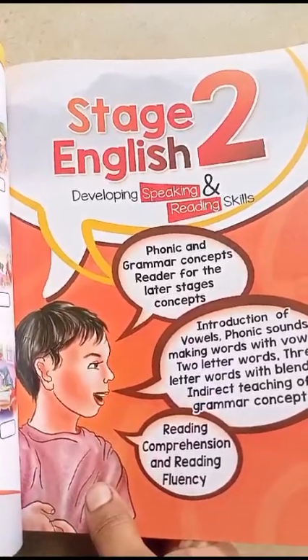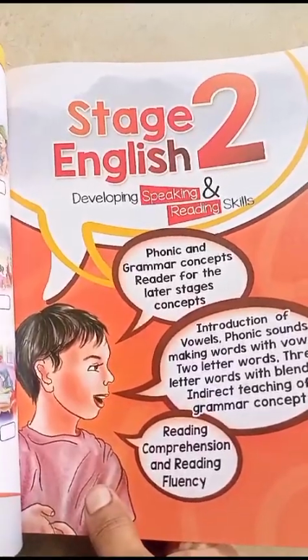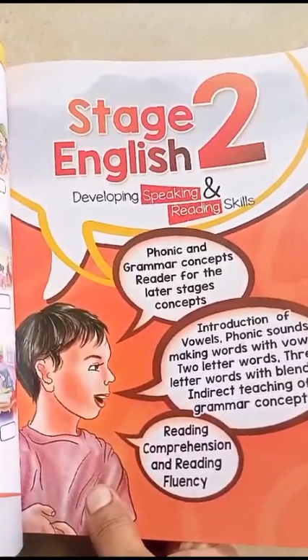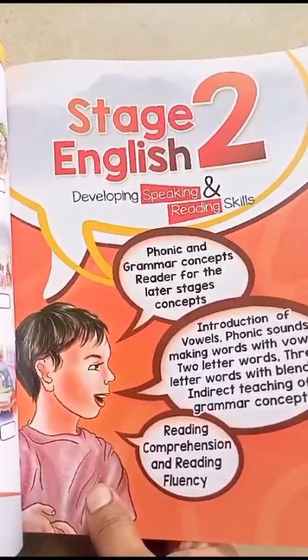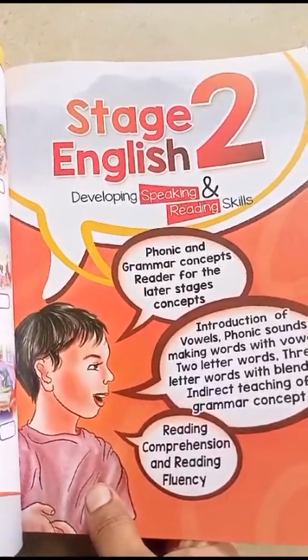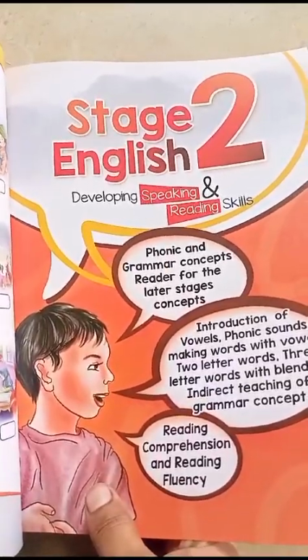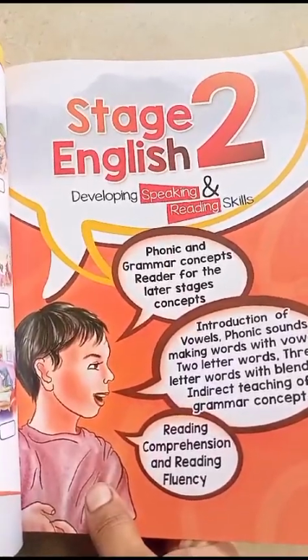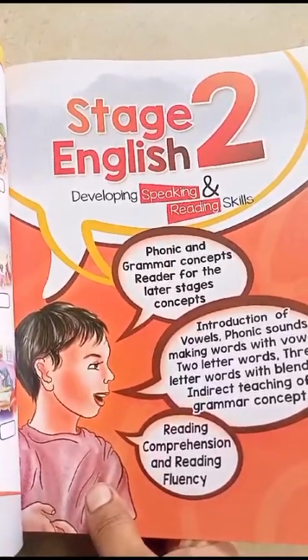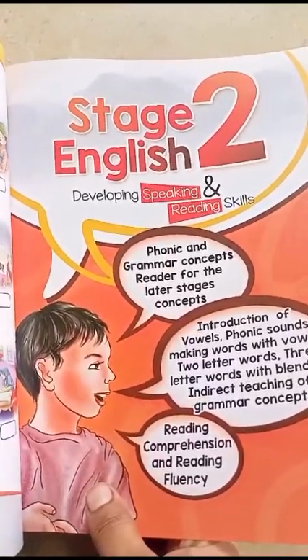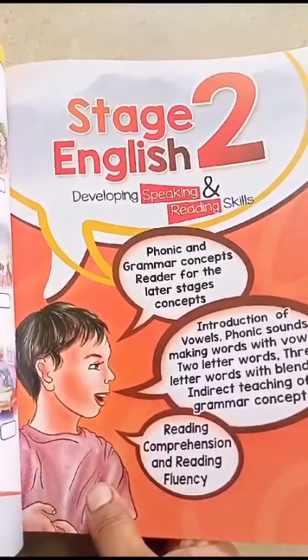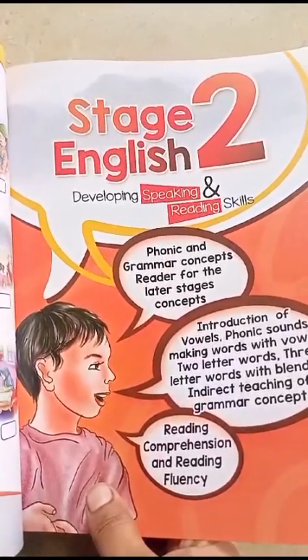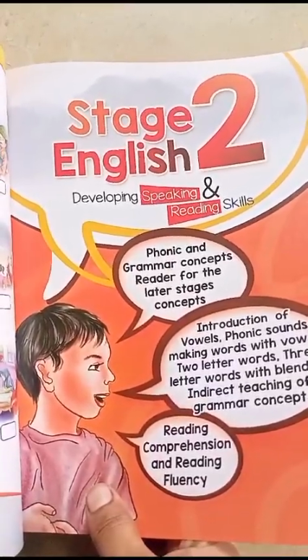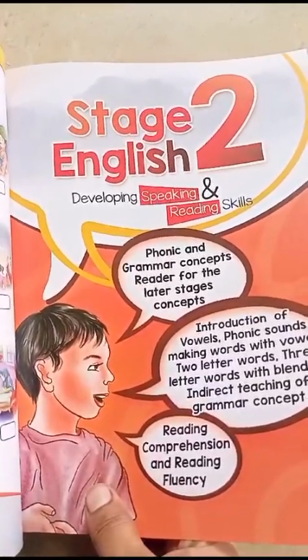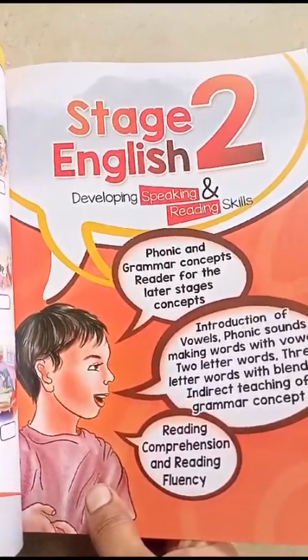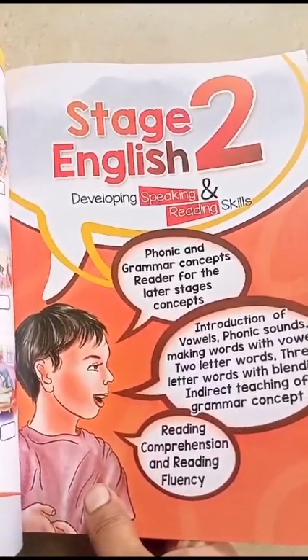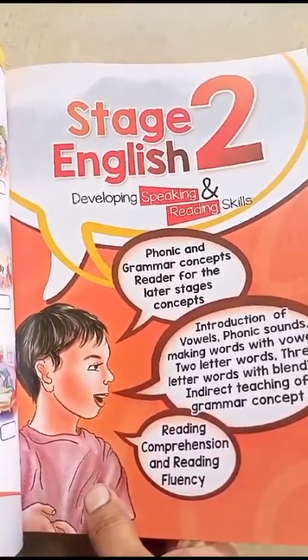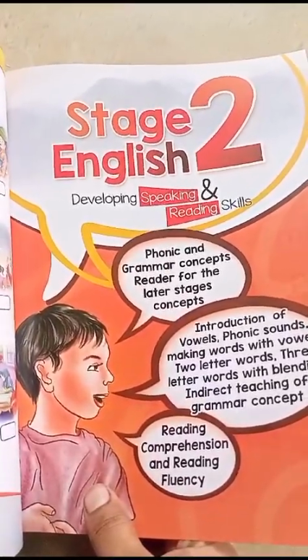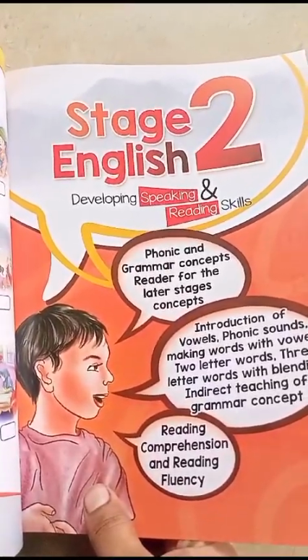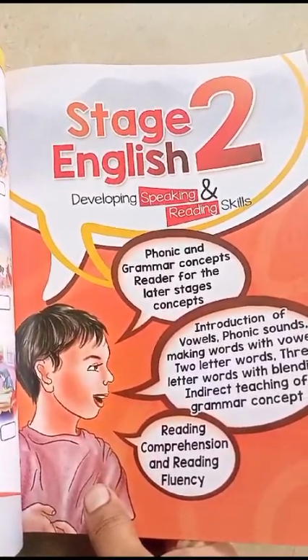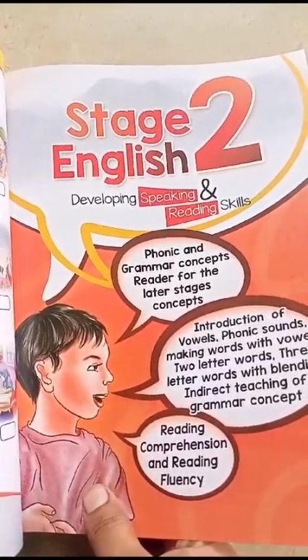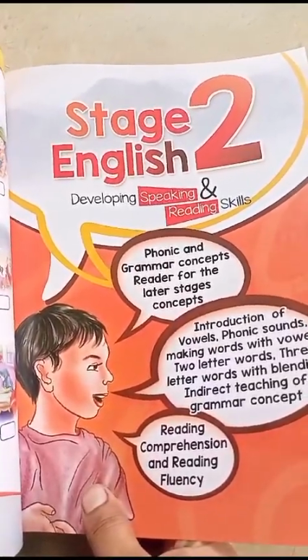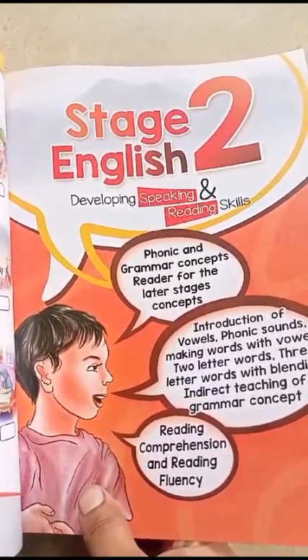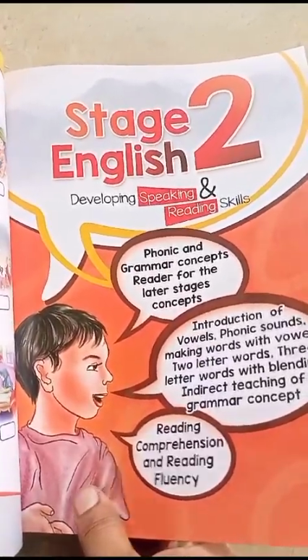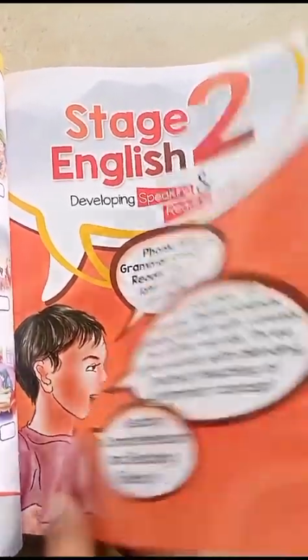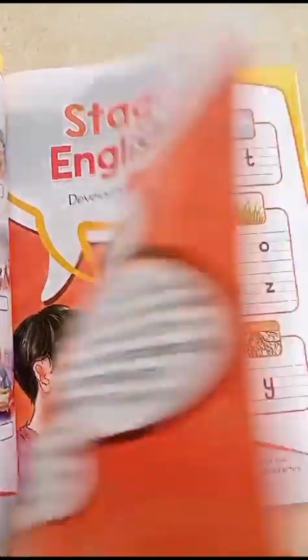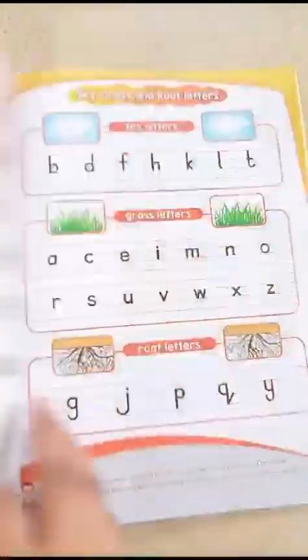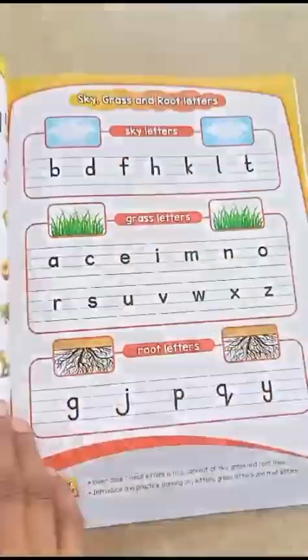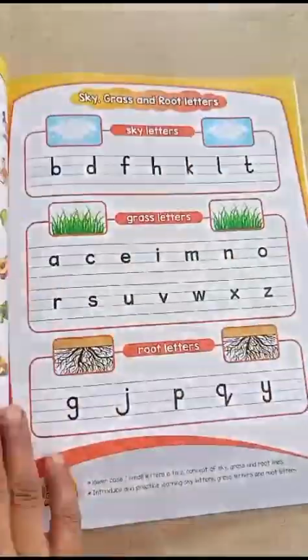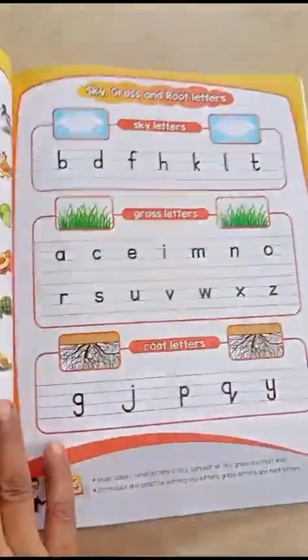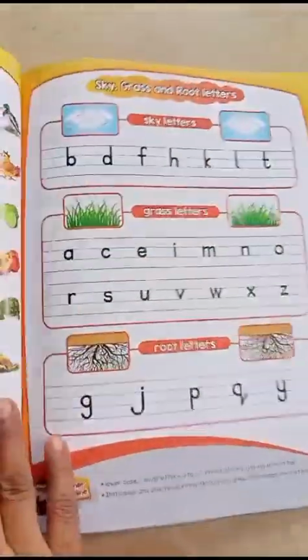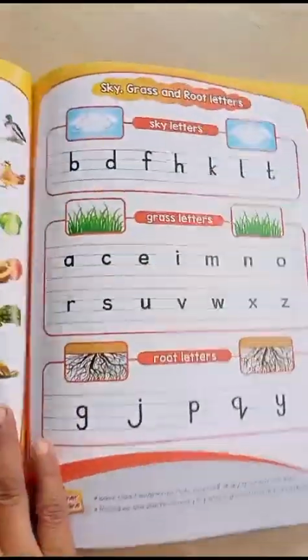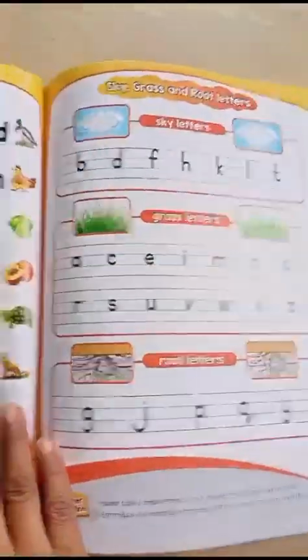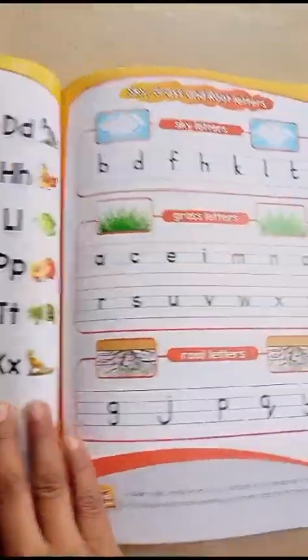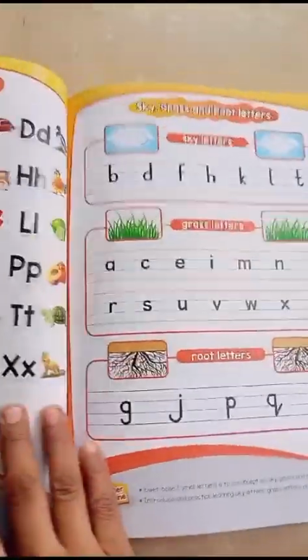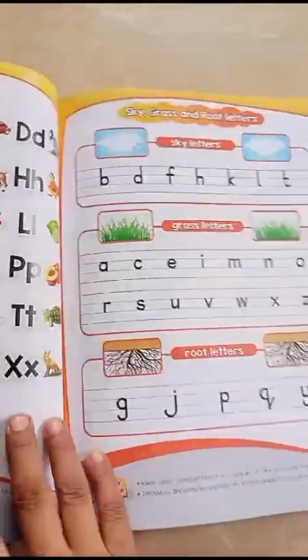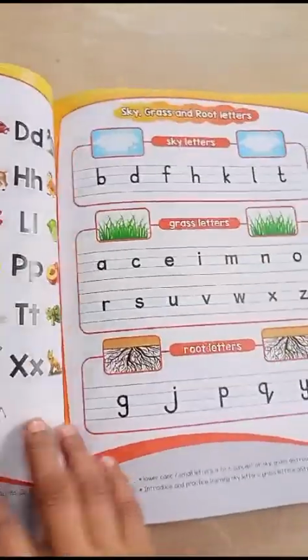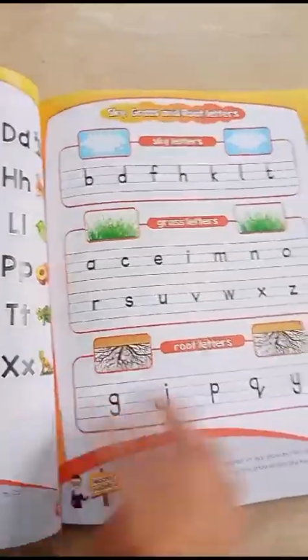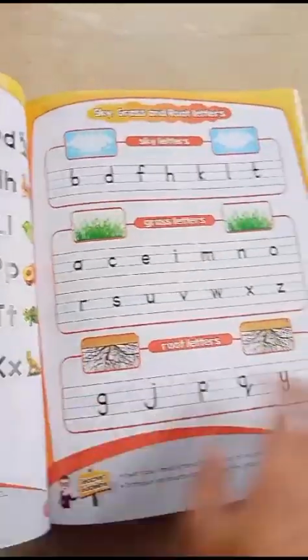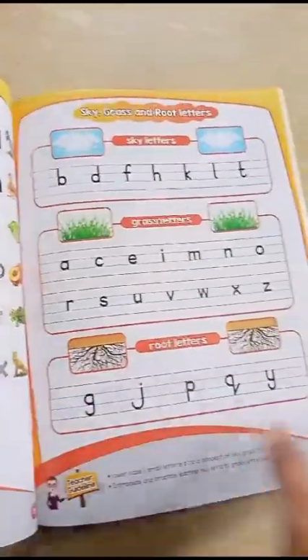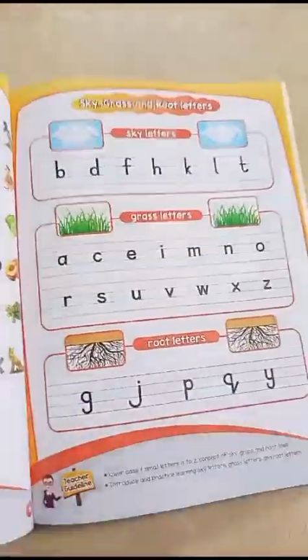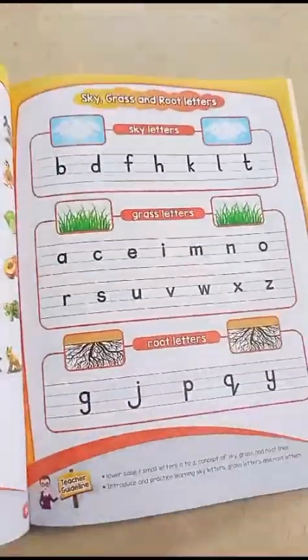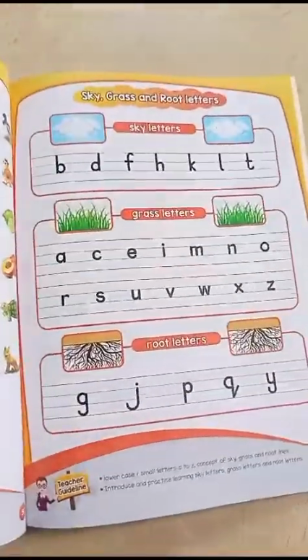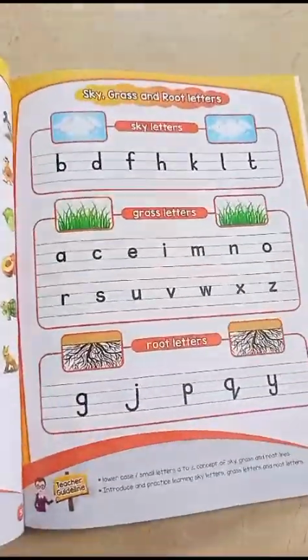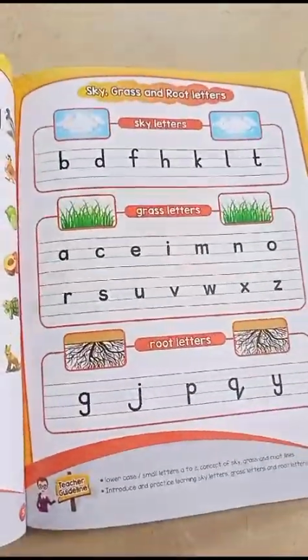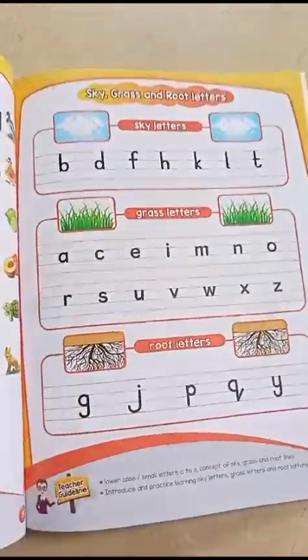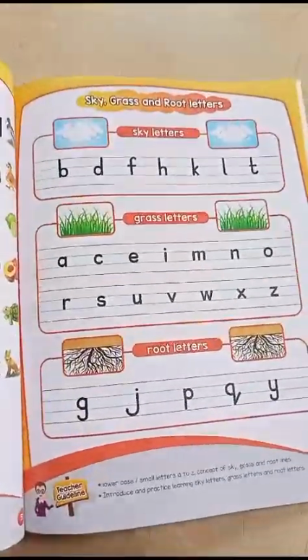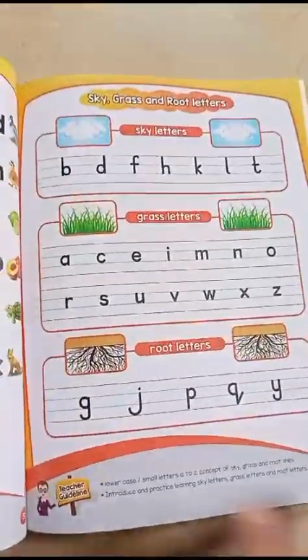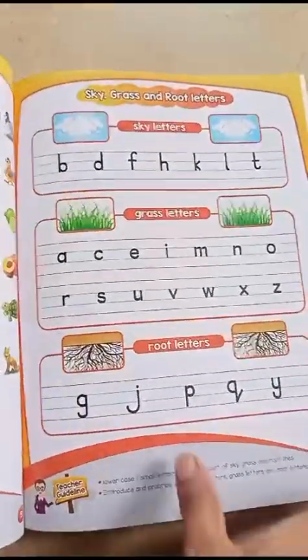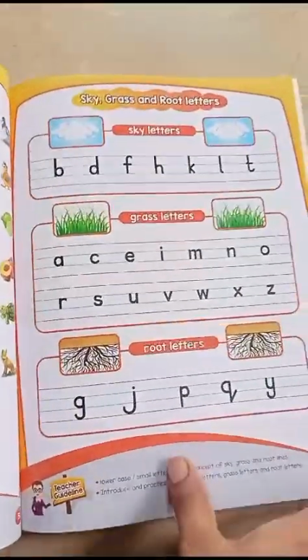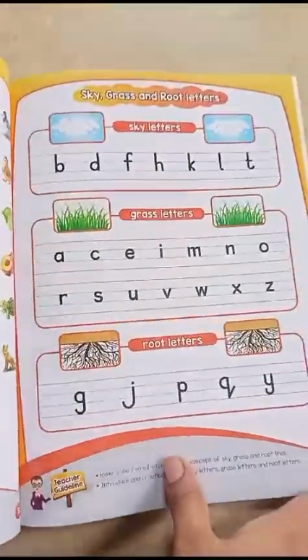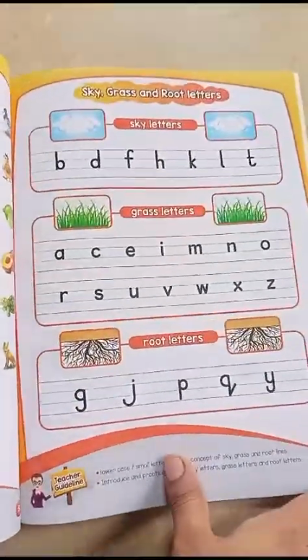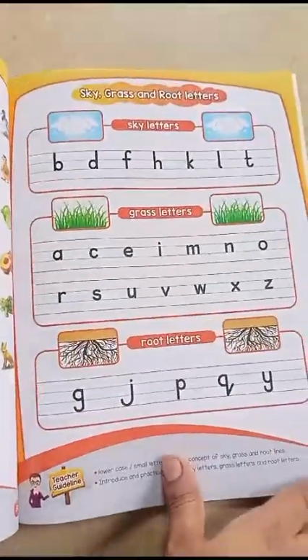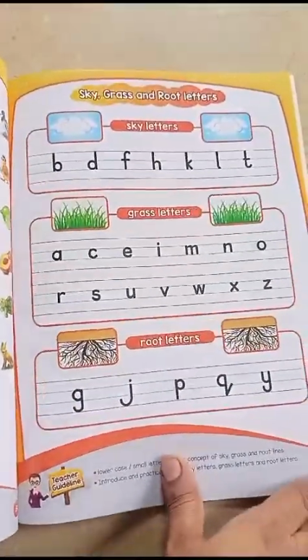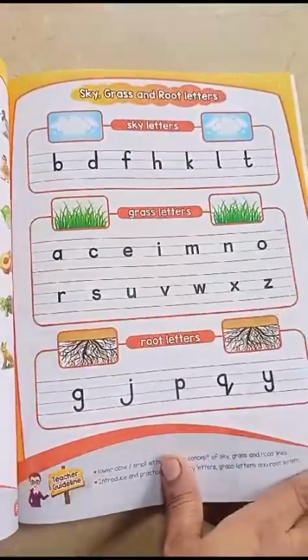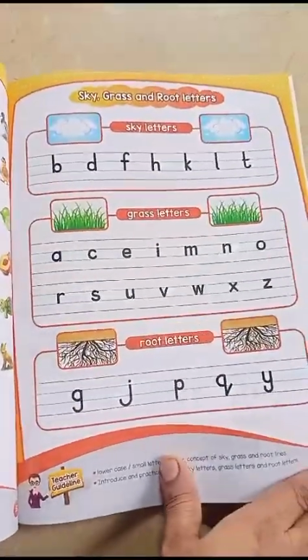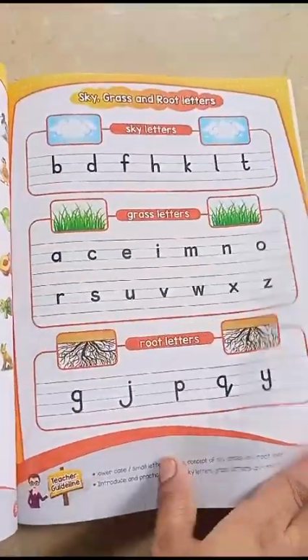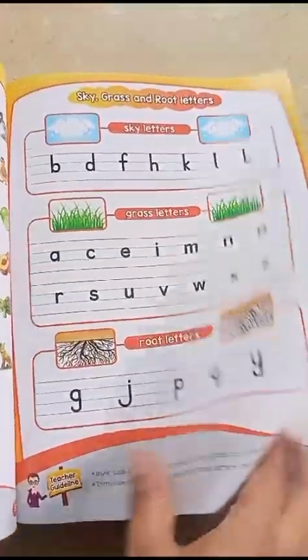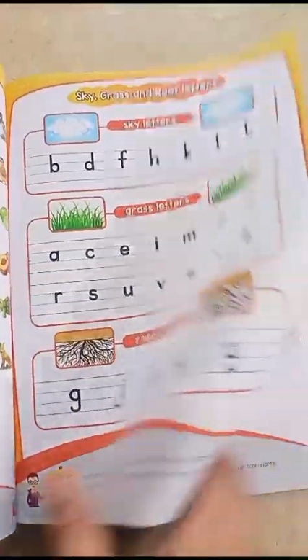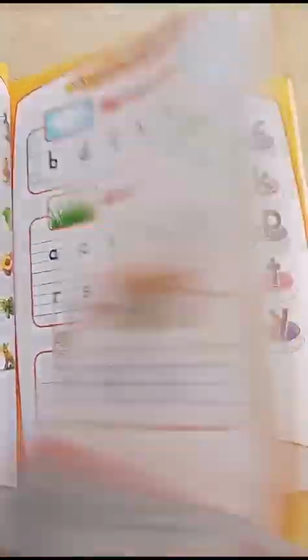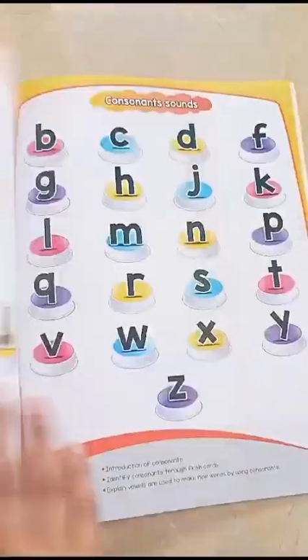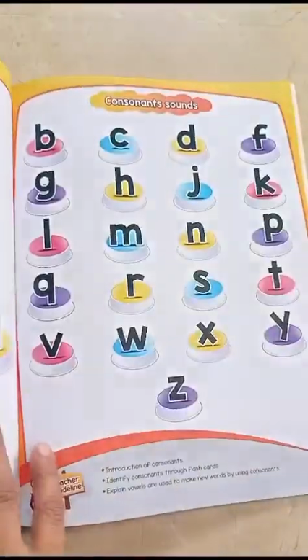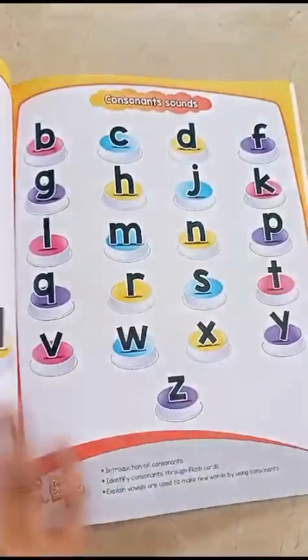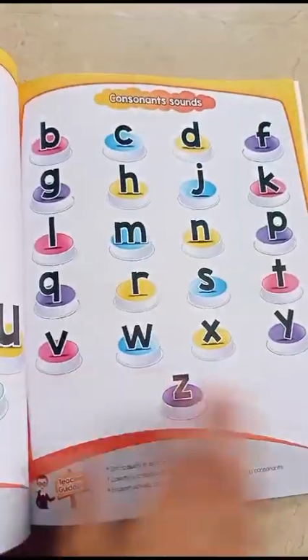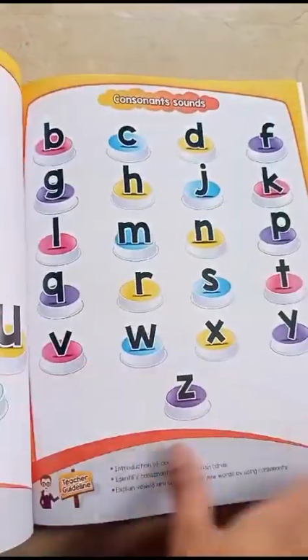Phonics grammar reader for later stages is also a concept here. Then here you can see sky letter, grass letter, and root letter — we will teach these things.